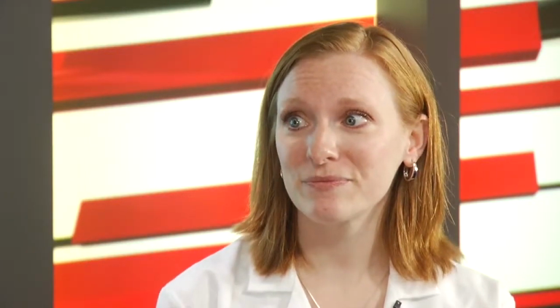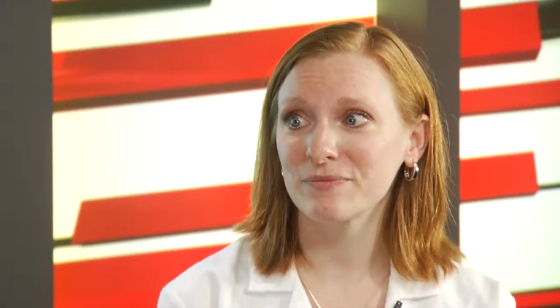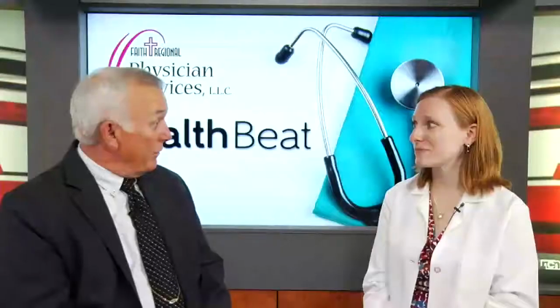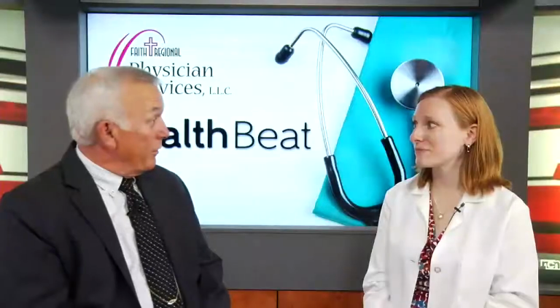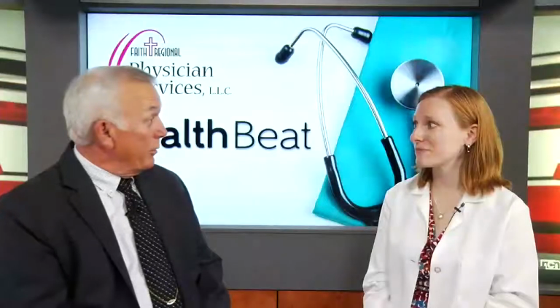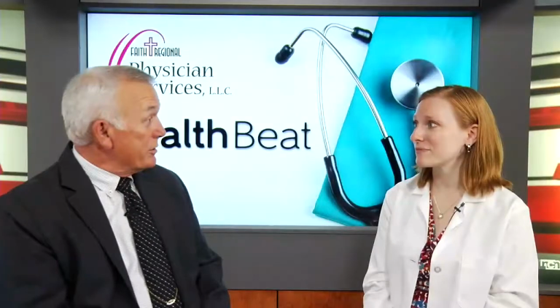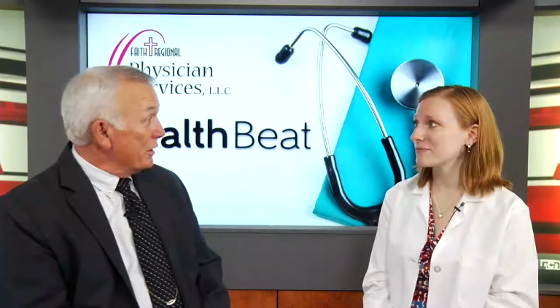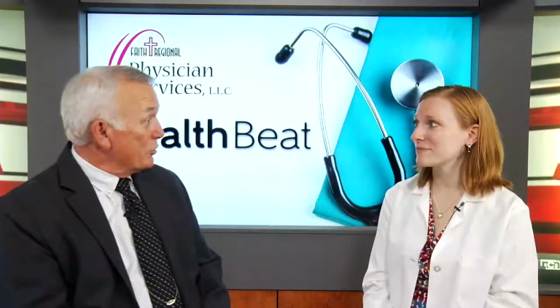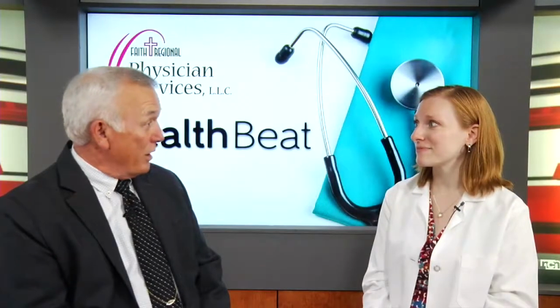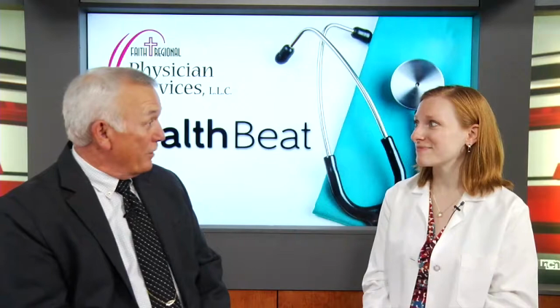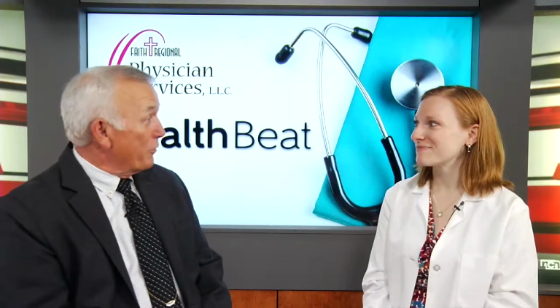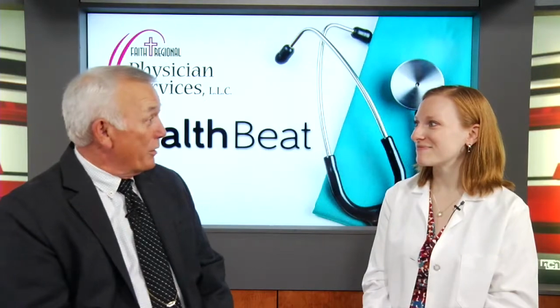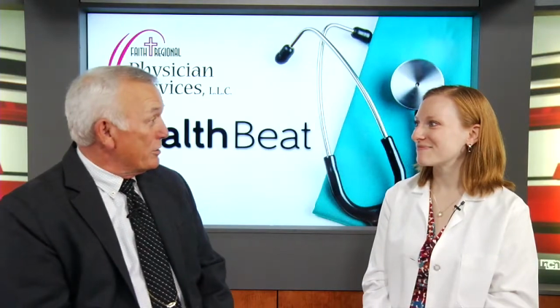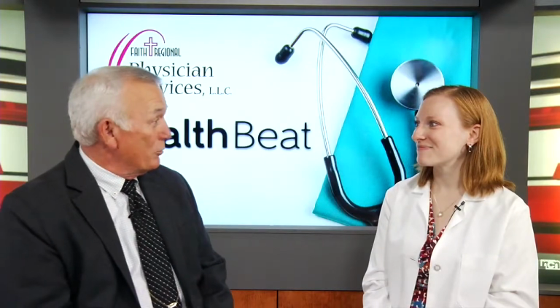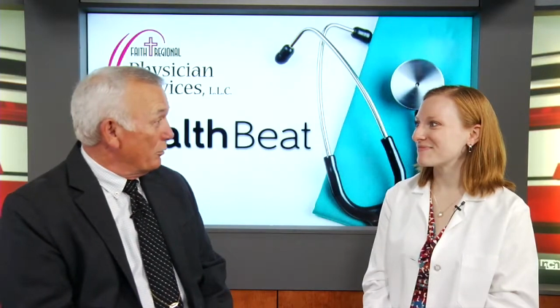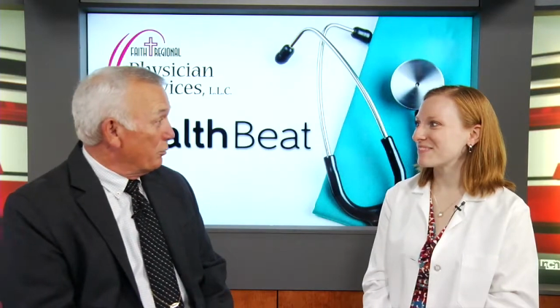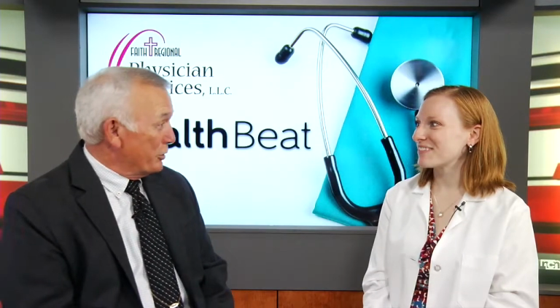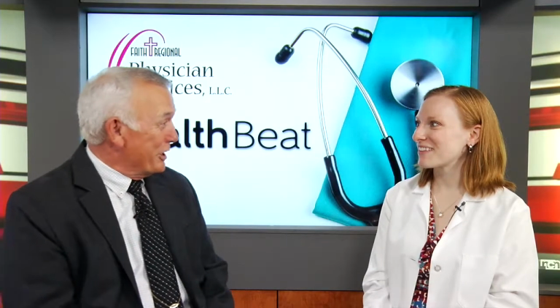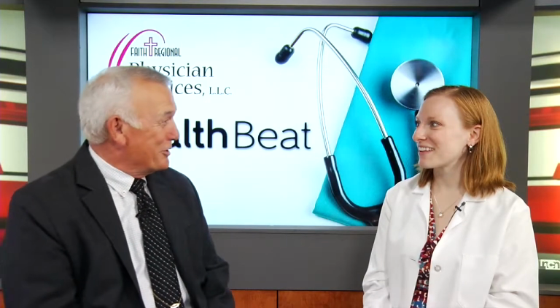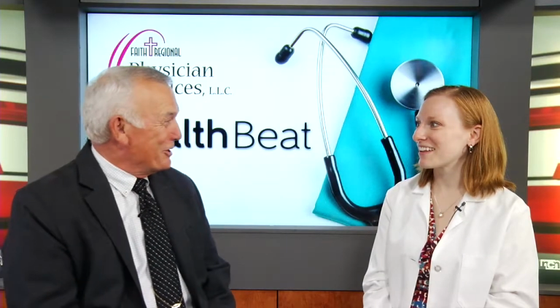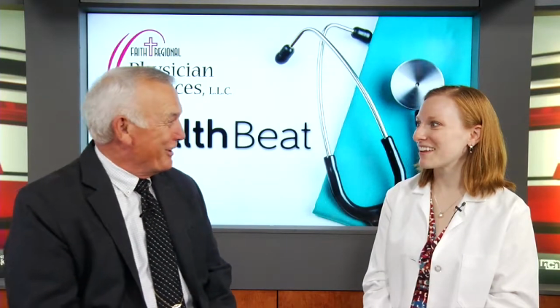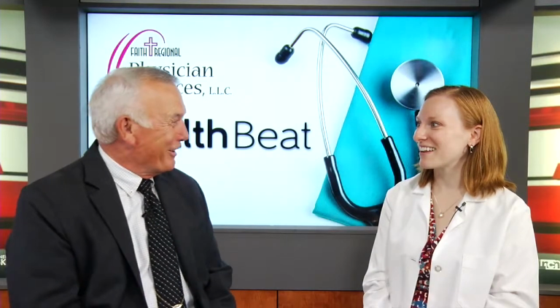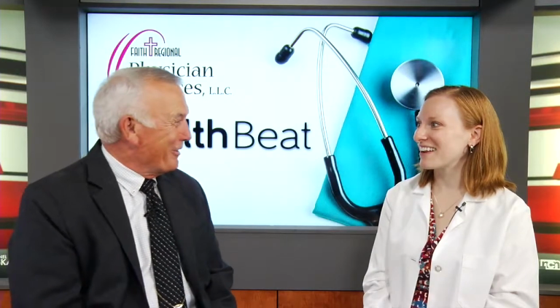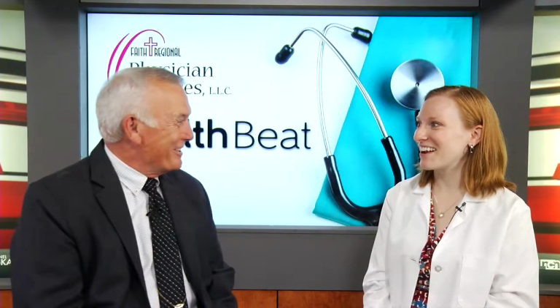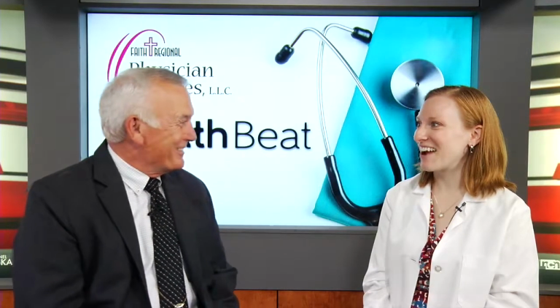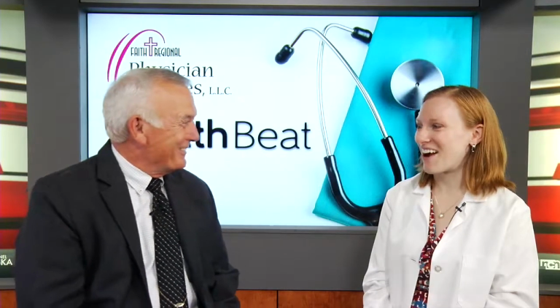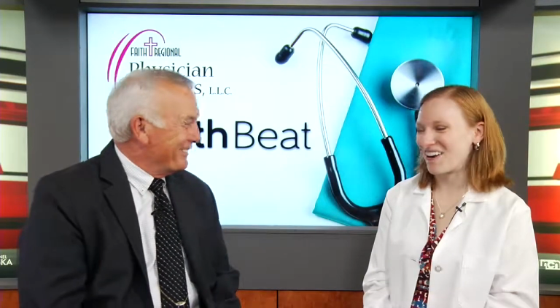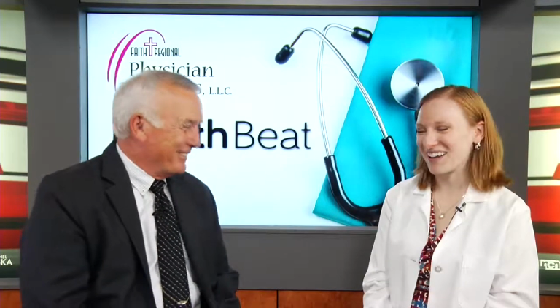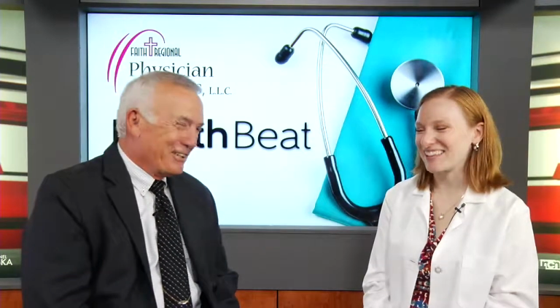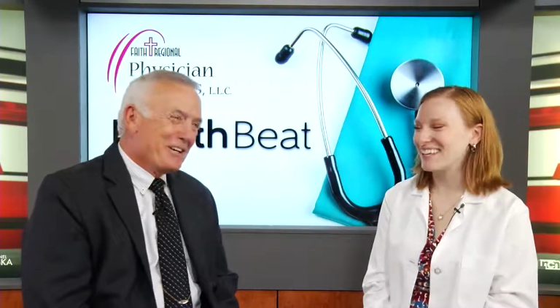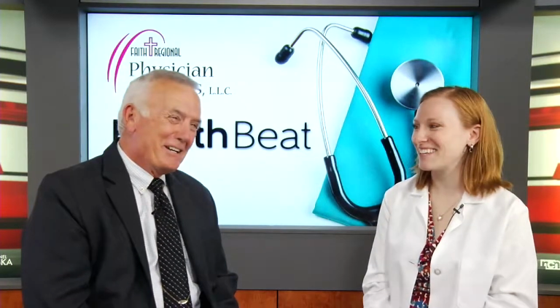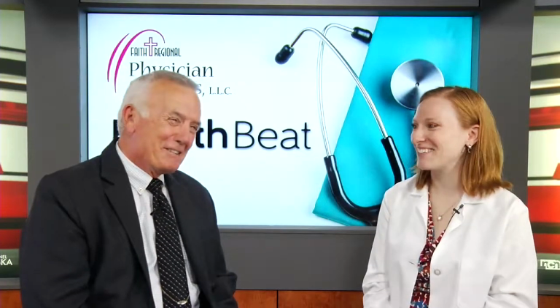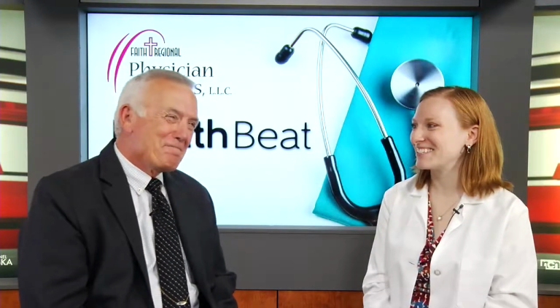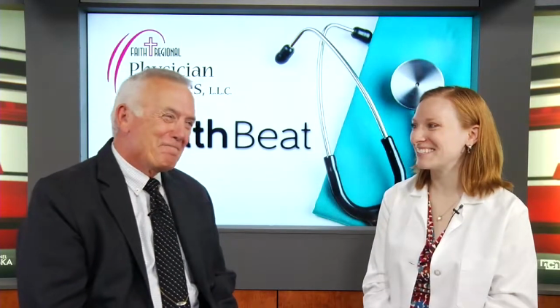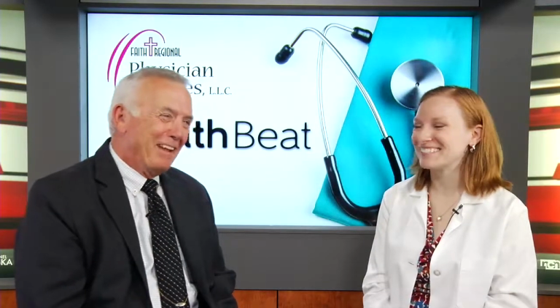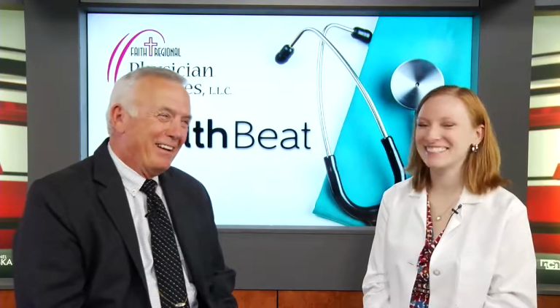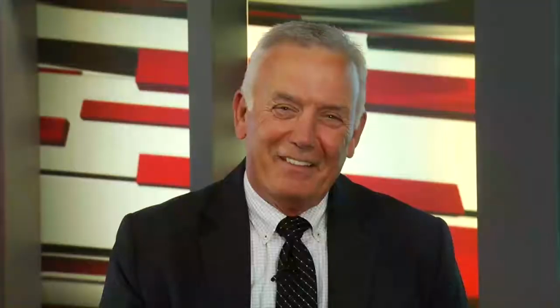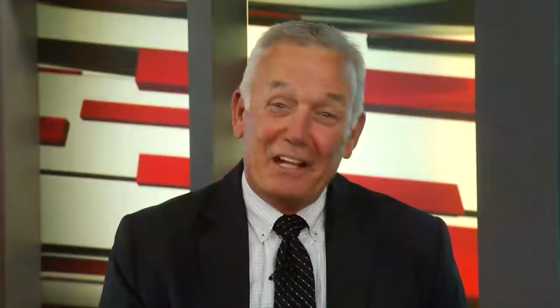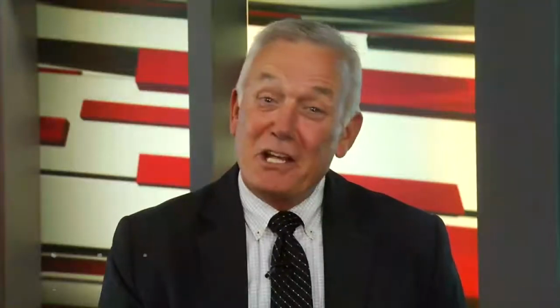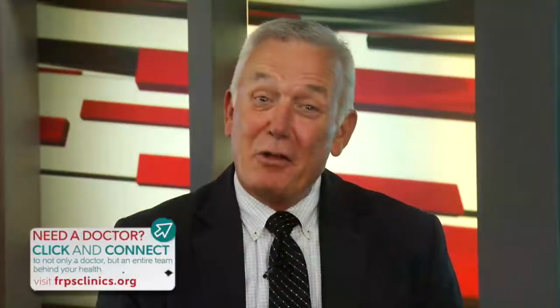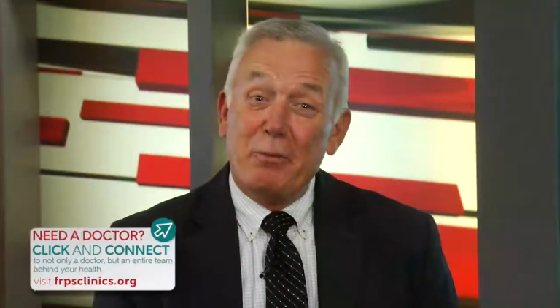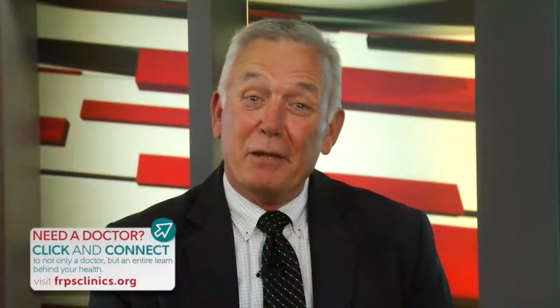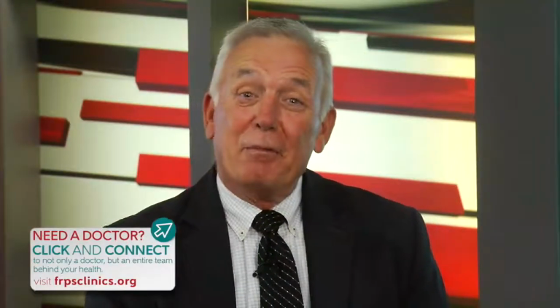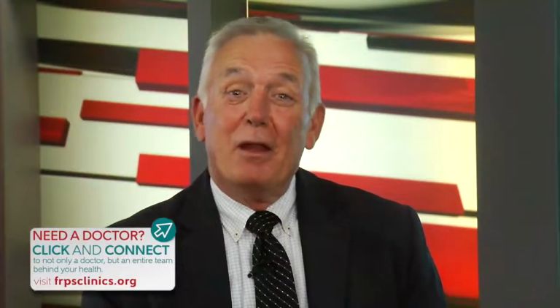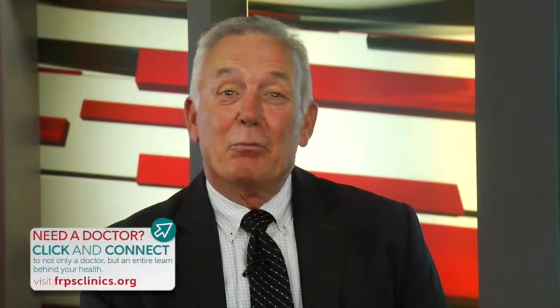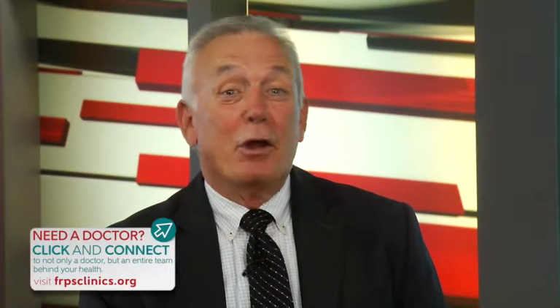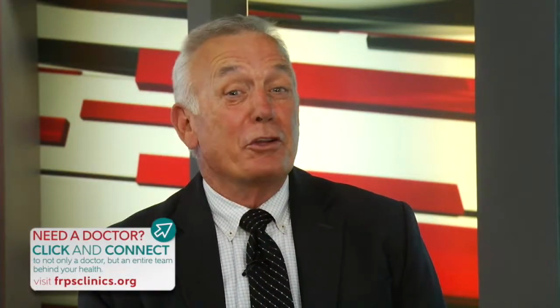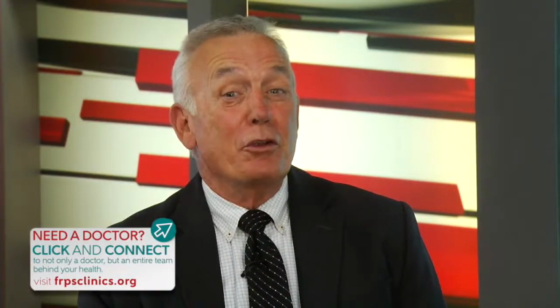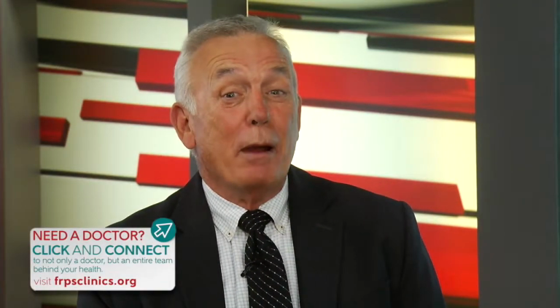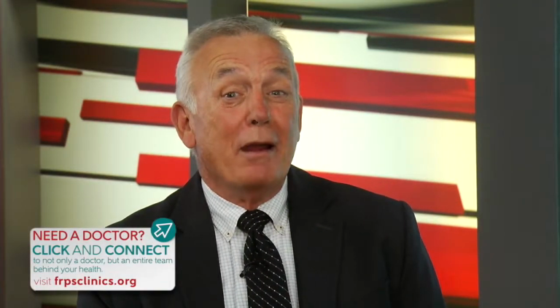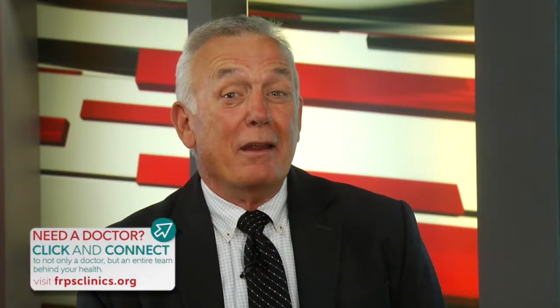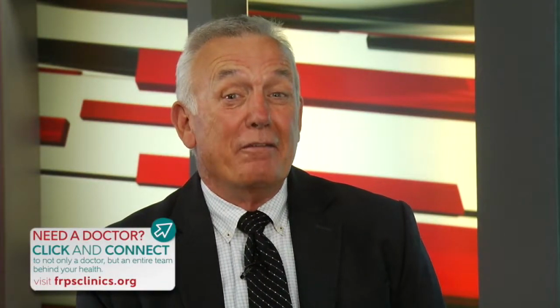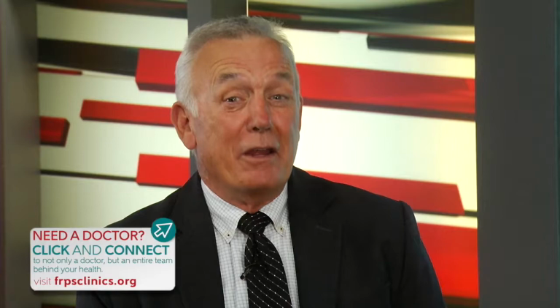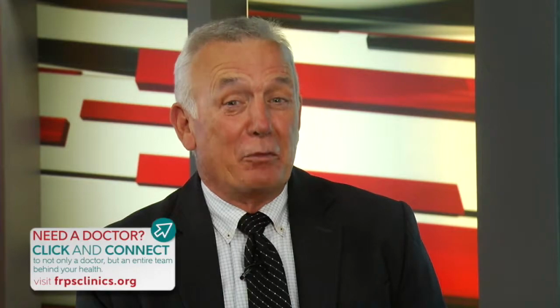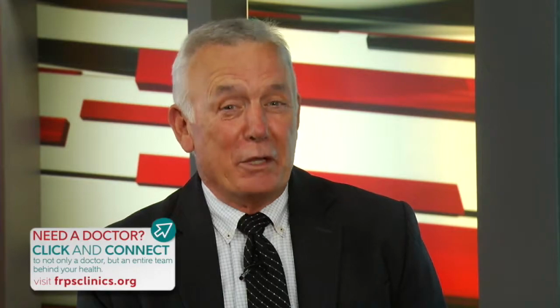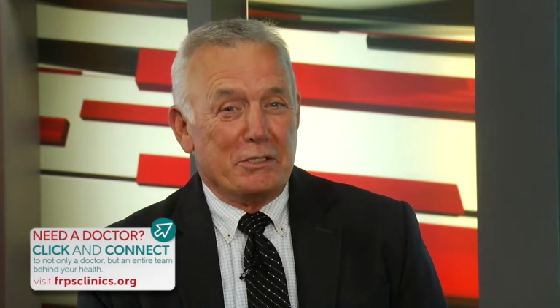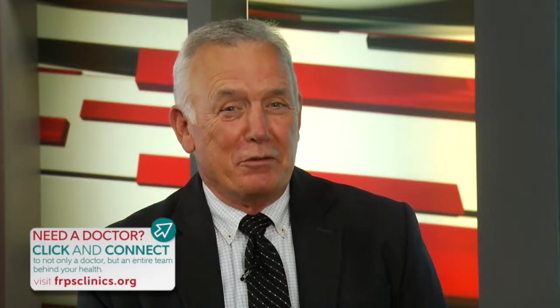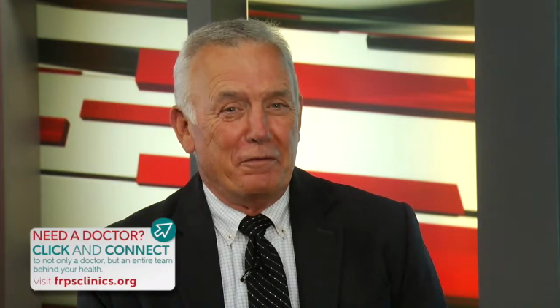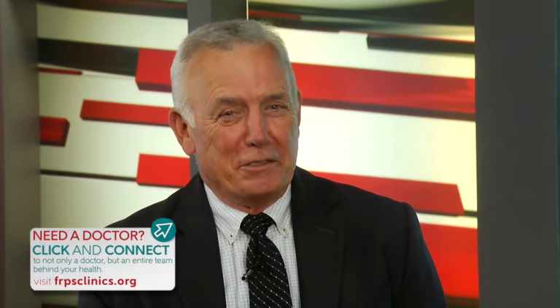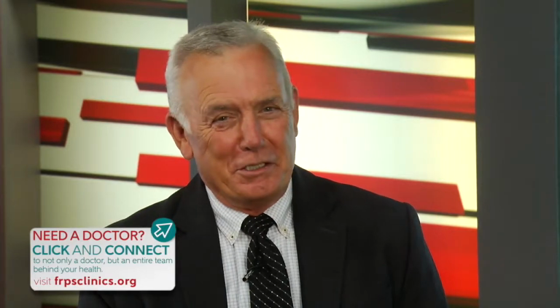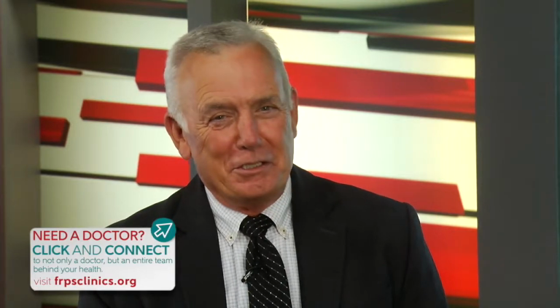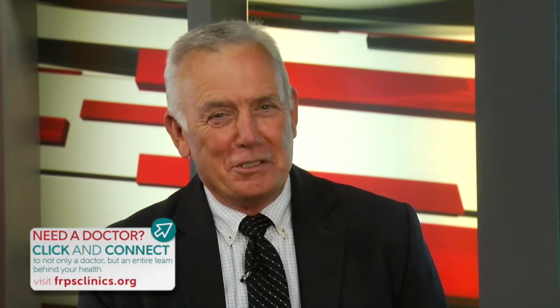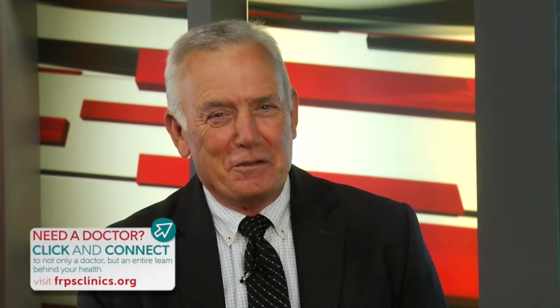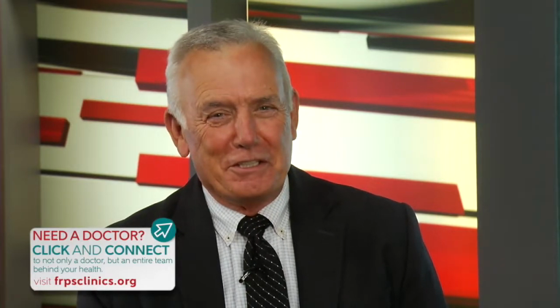Thank you very much — that's great information, we appreciate you sharing that with us. That's HealthBeat, brought to you by Faith Regional Physician Services.